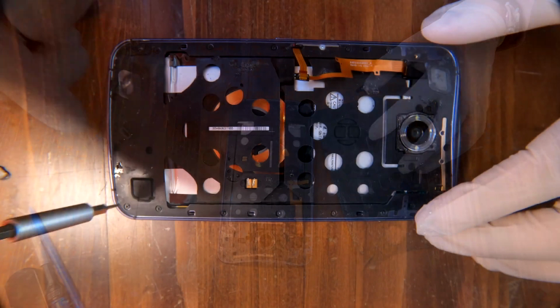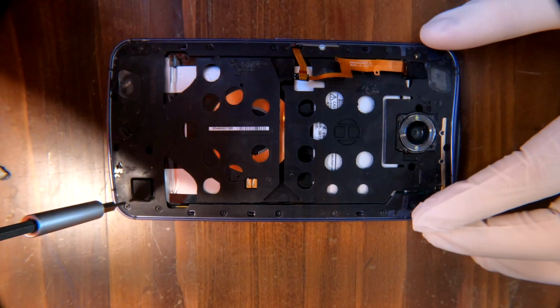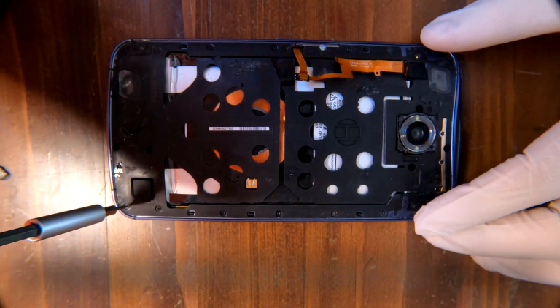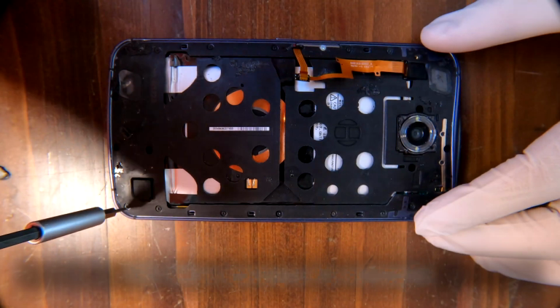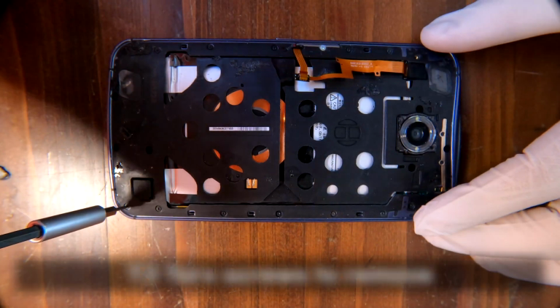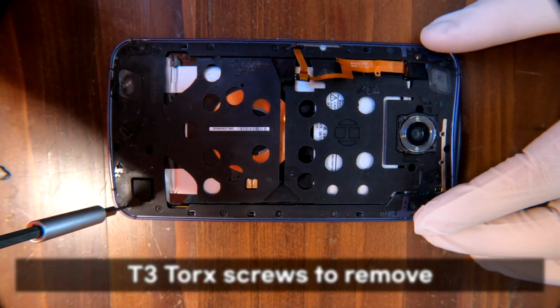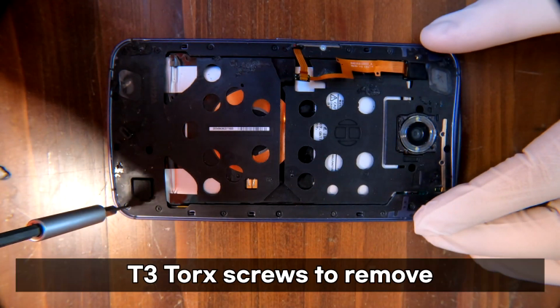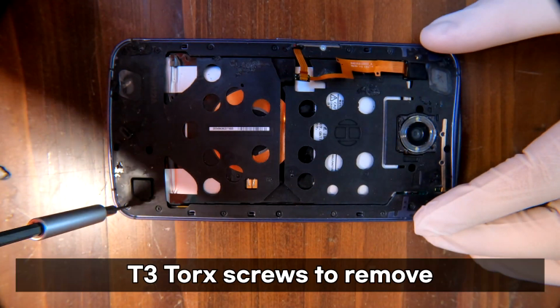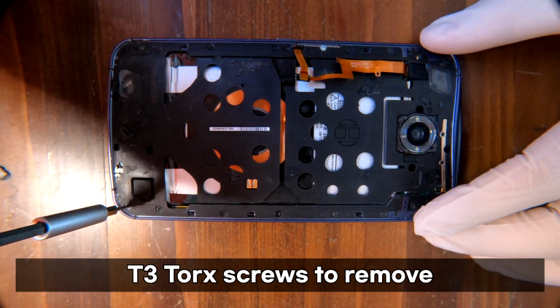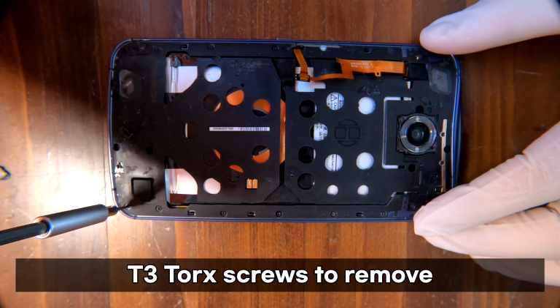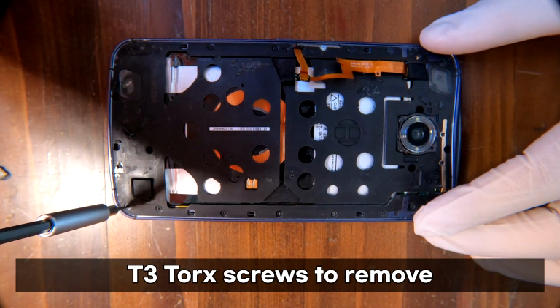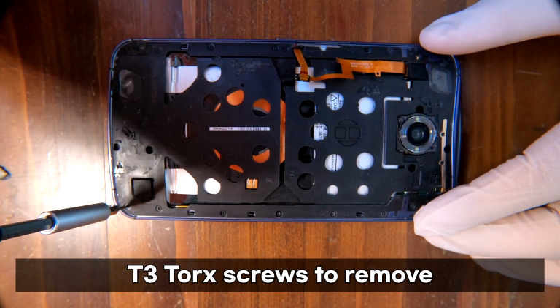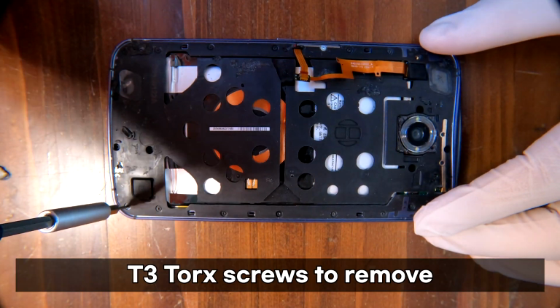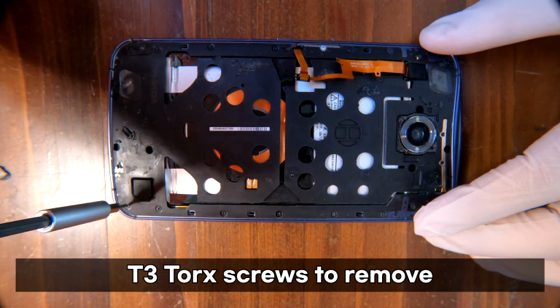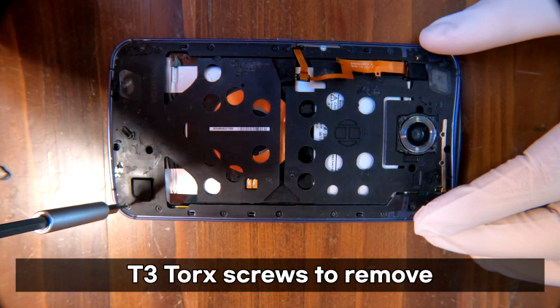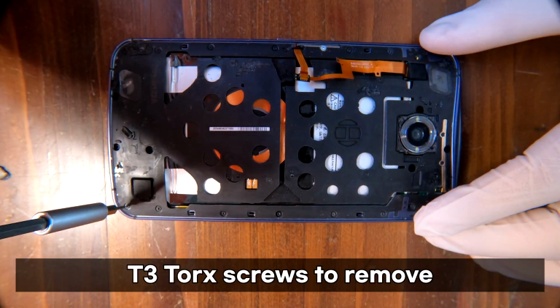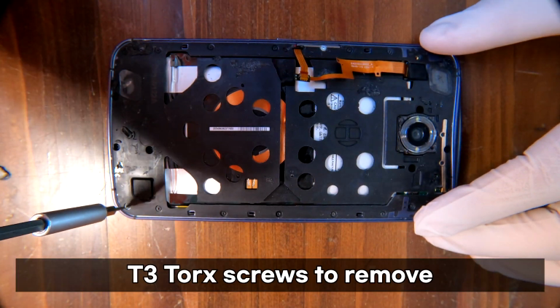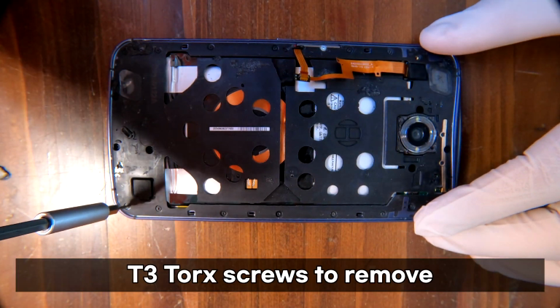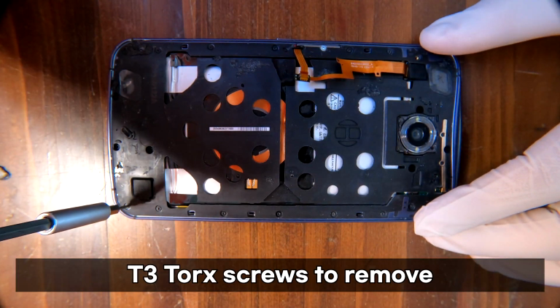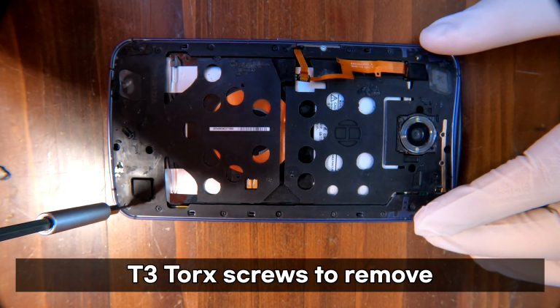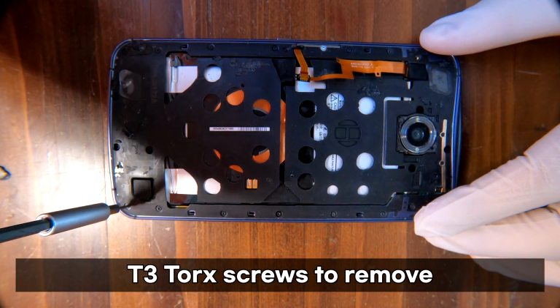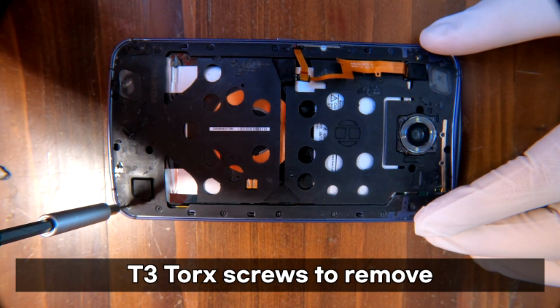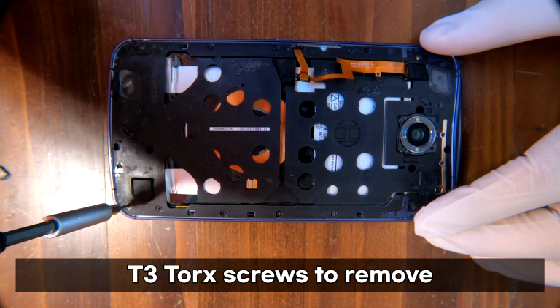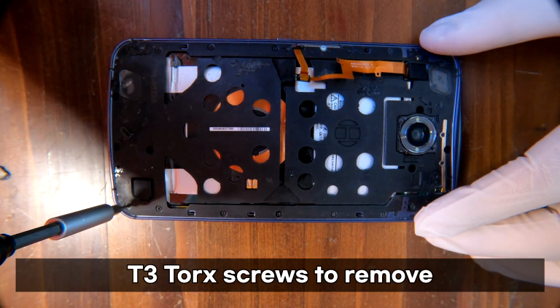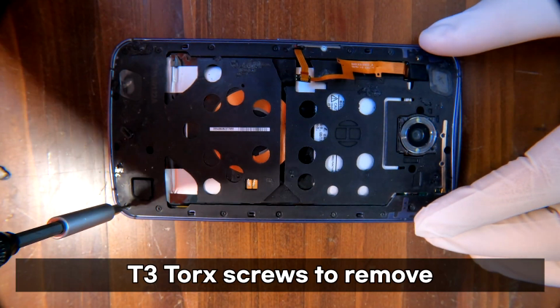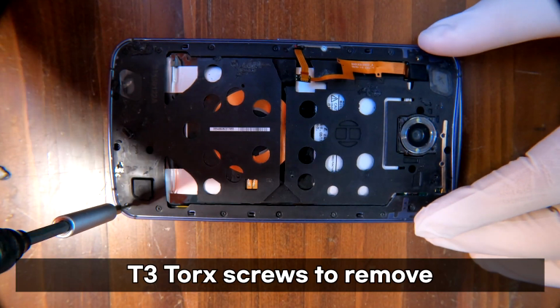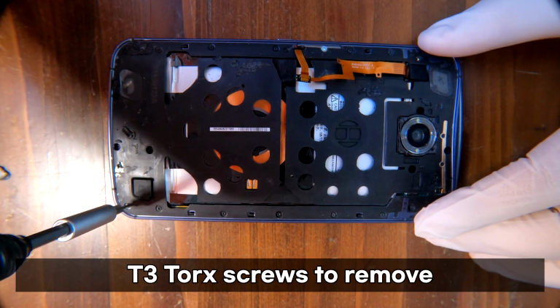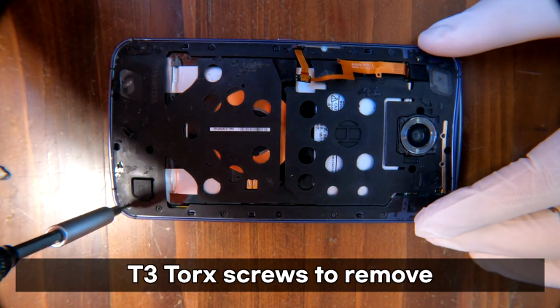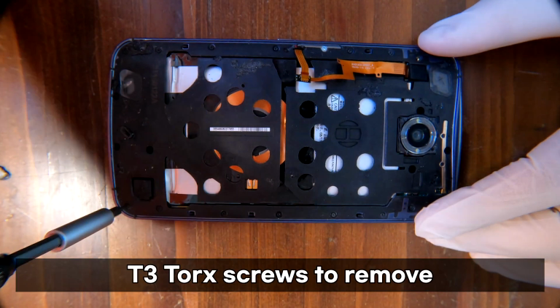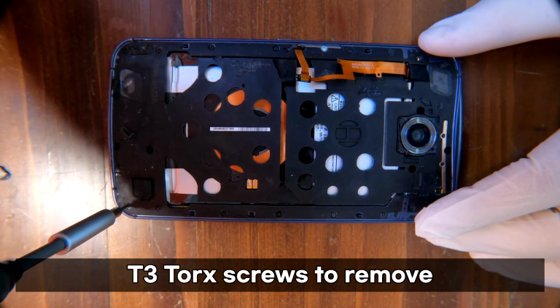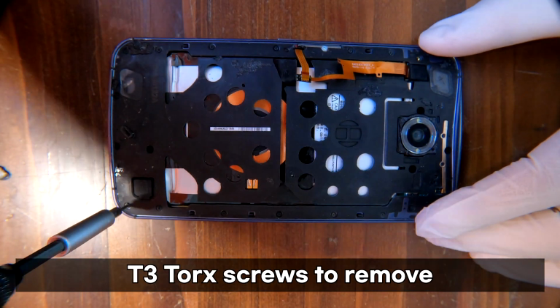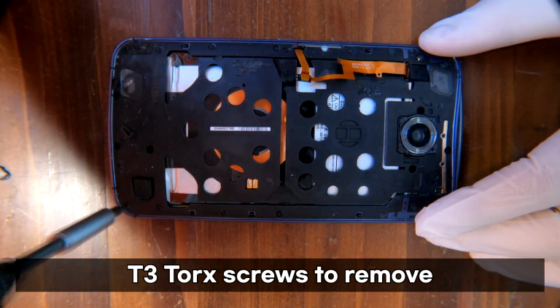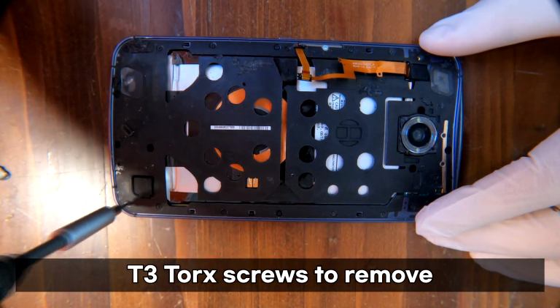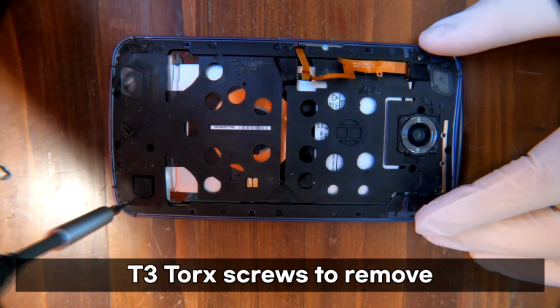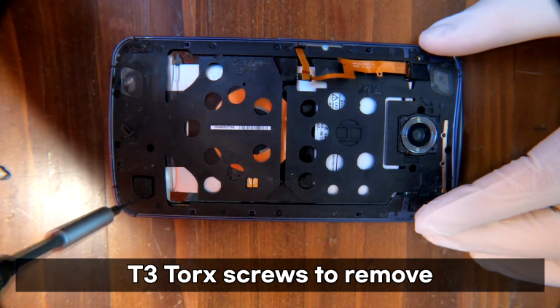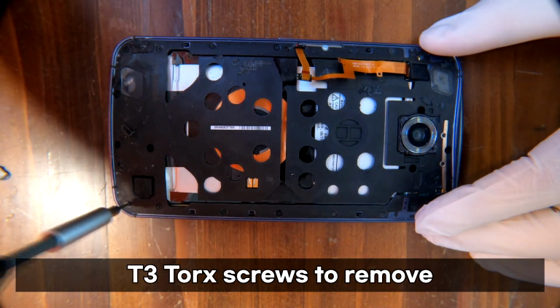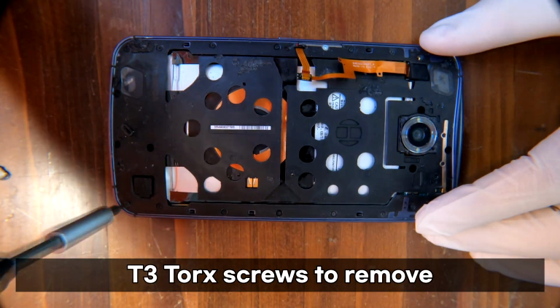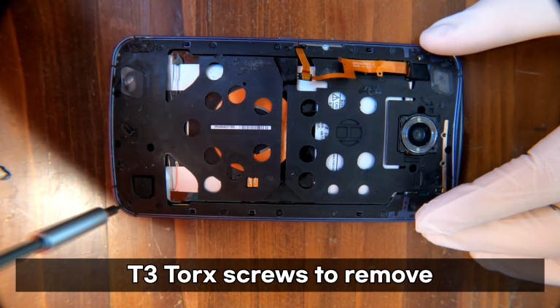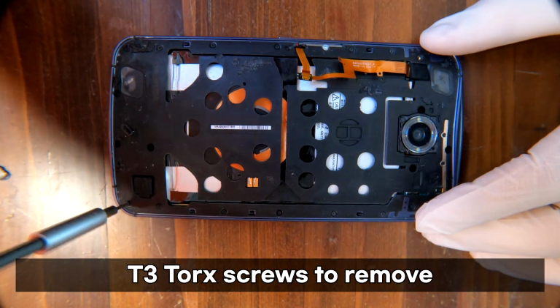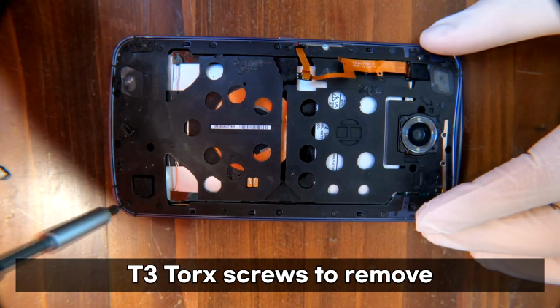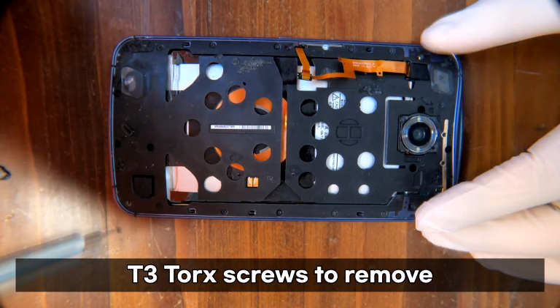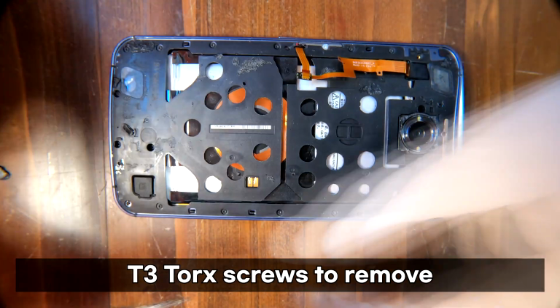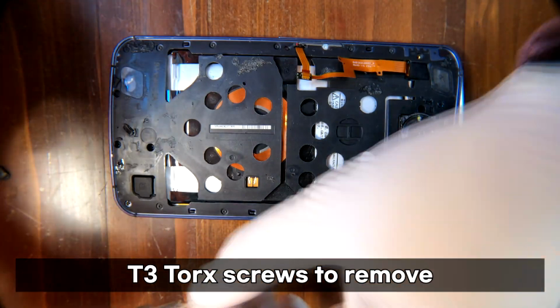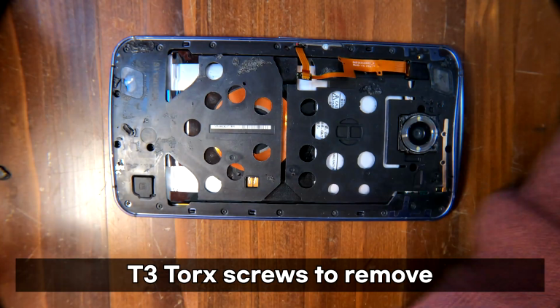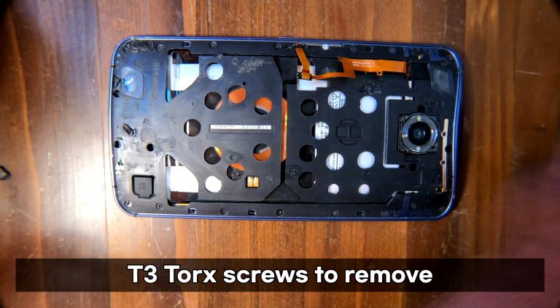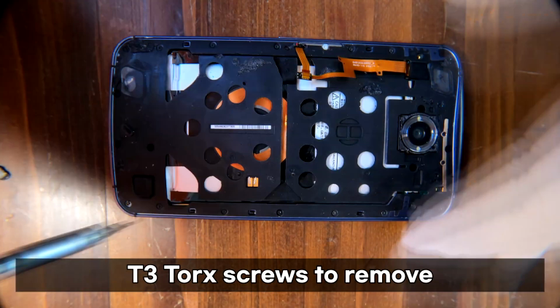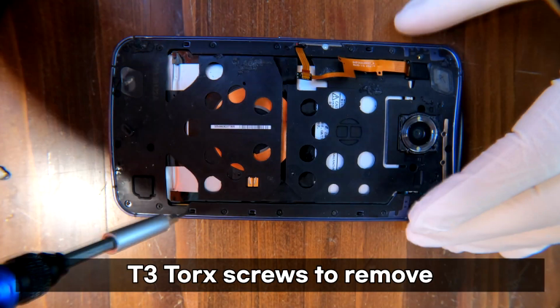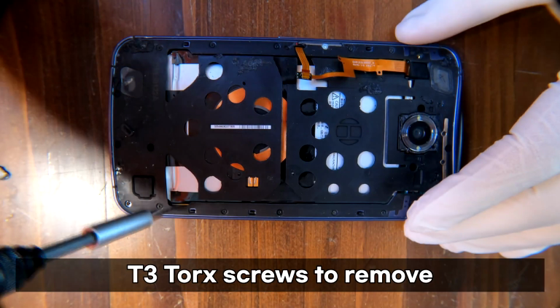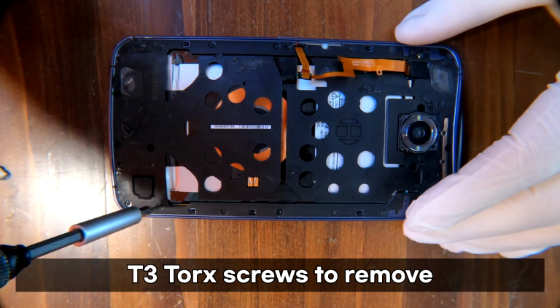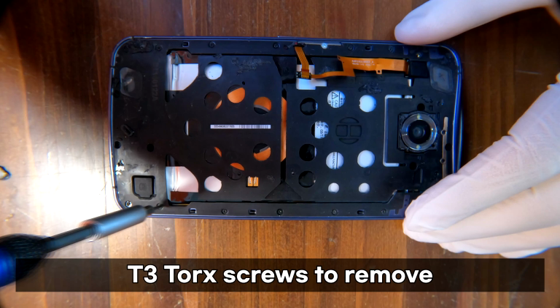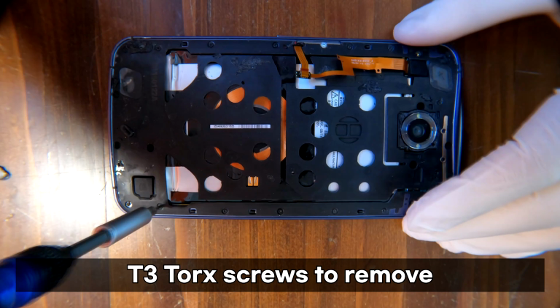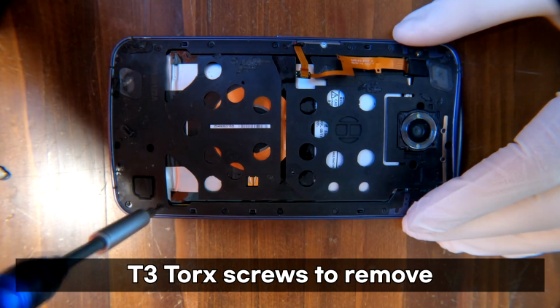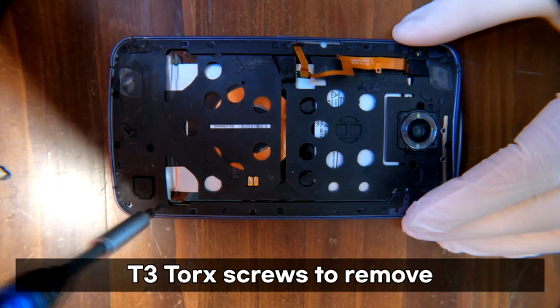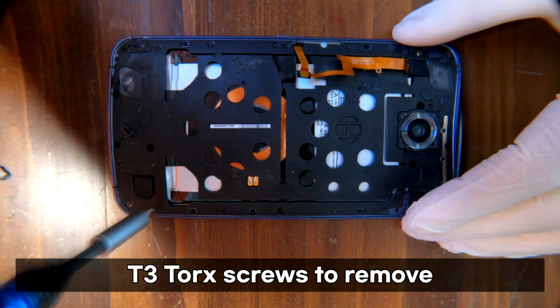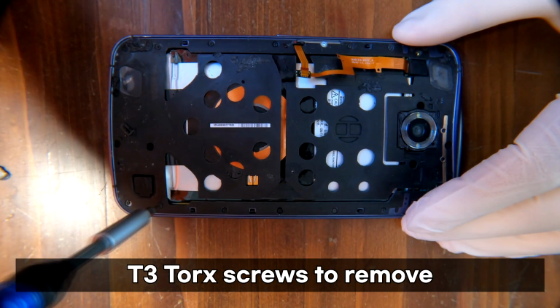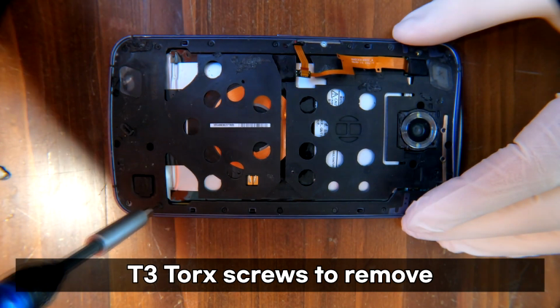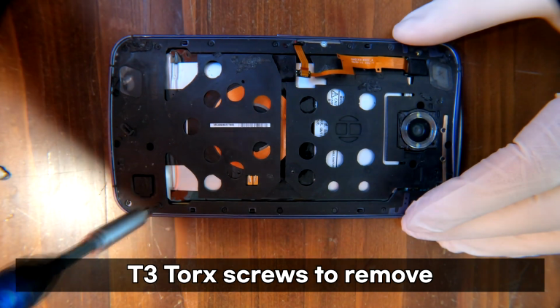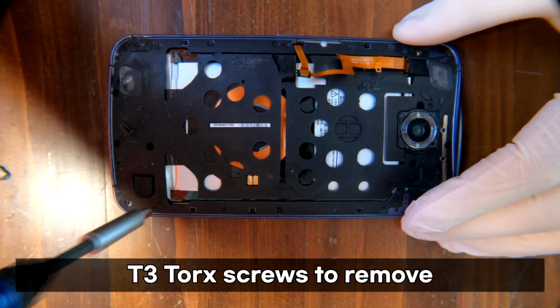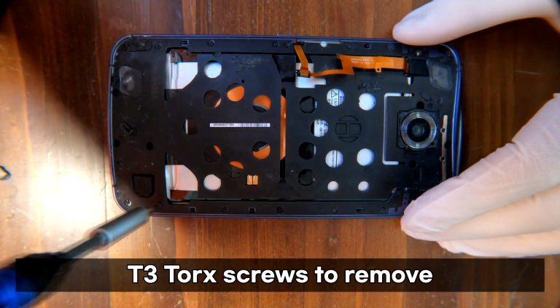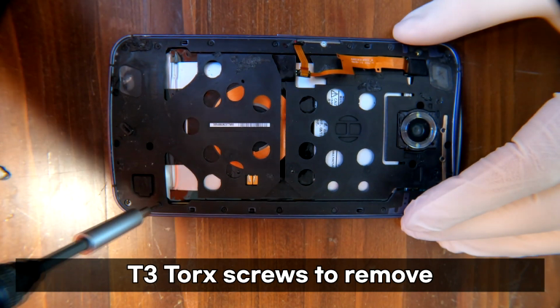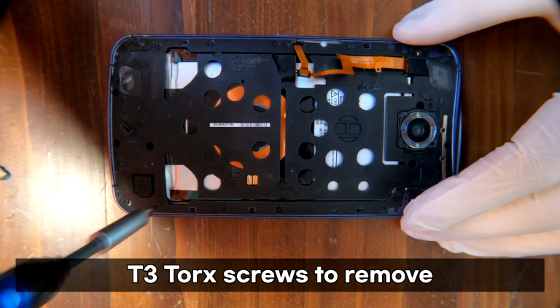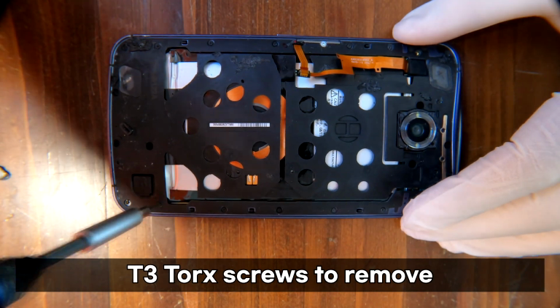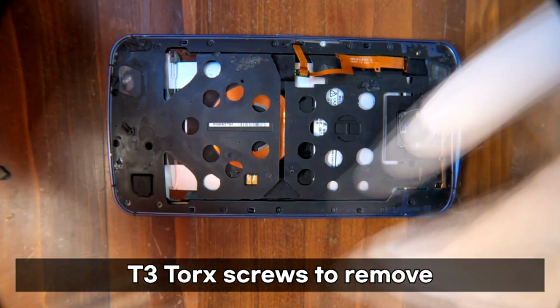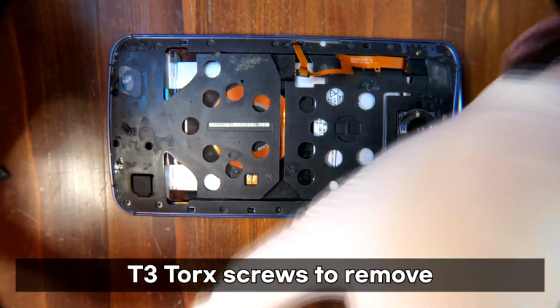There are many Torx number three screws to remove. Remove all the visible screws to continue.